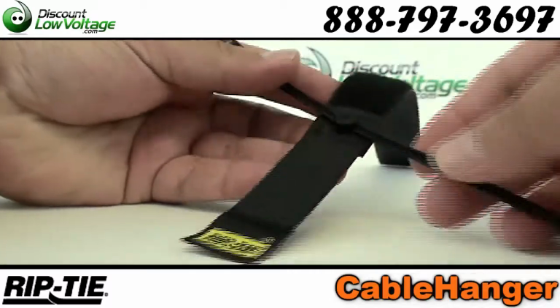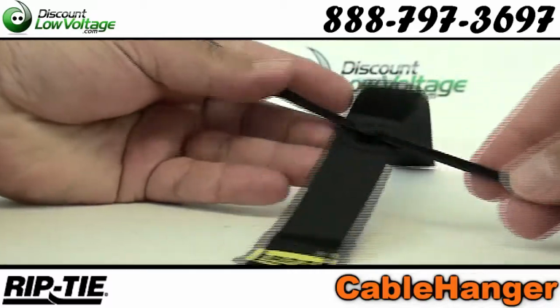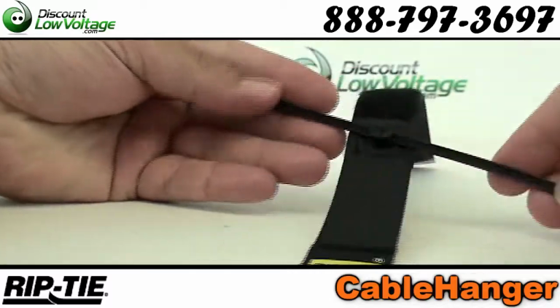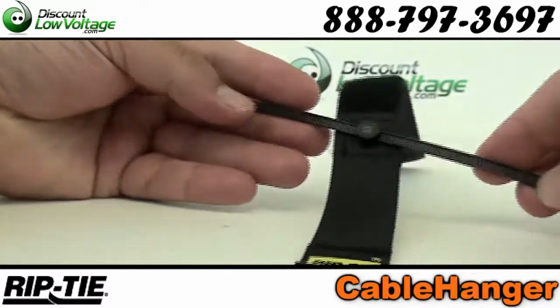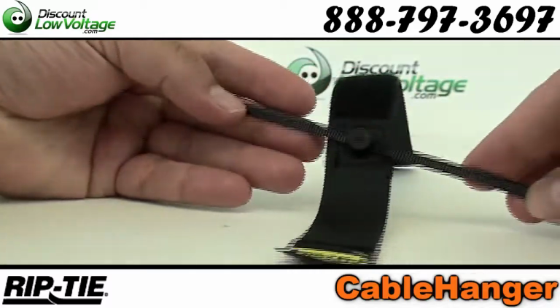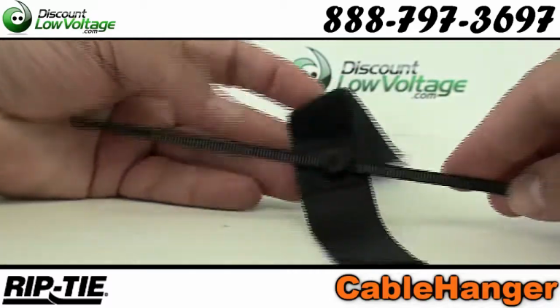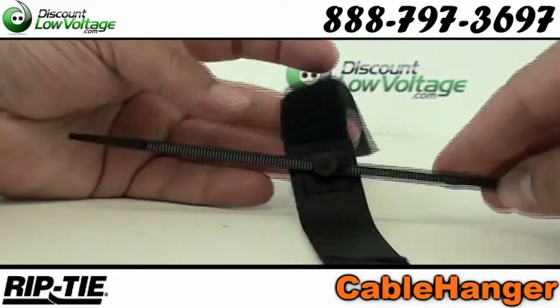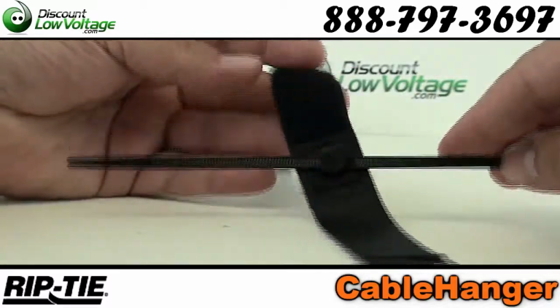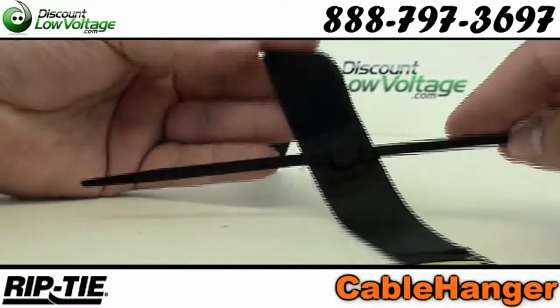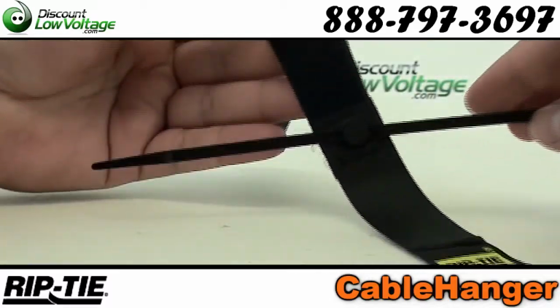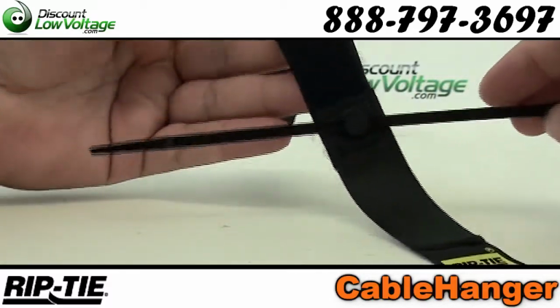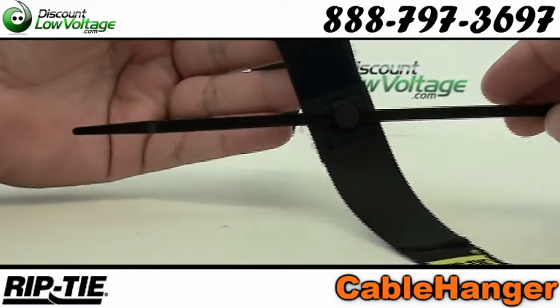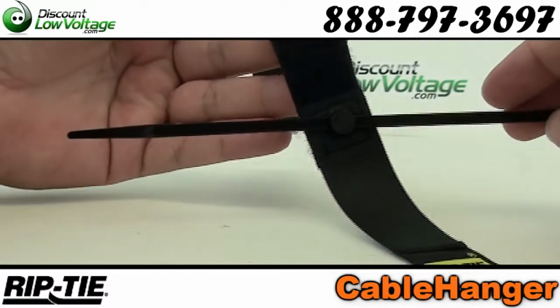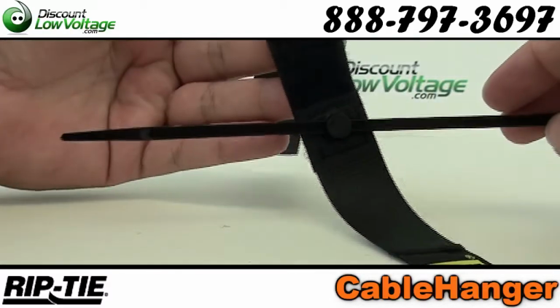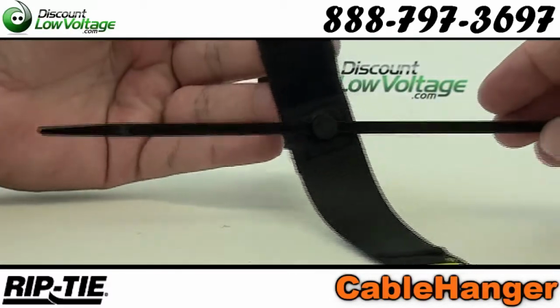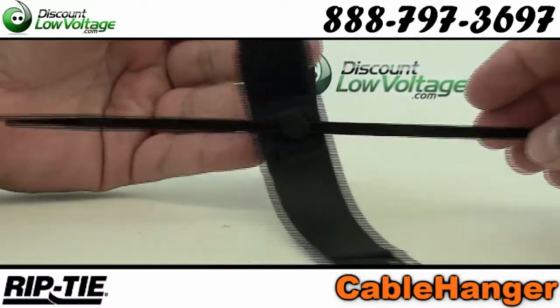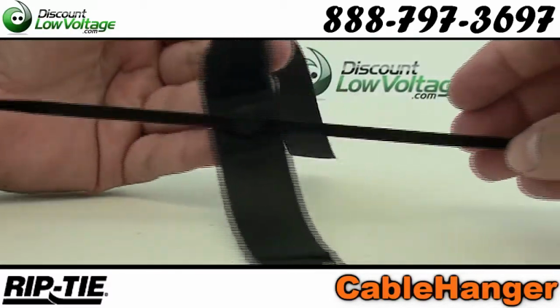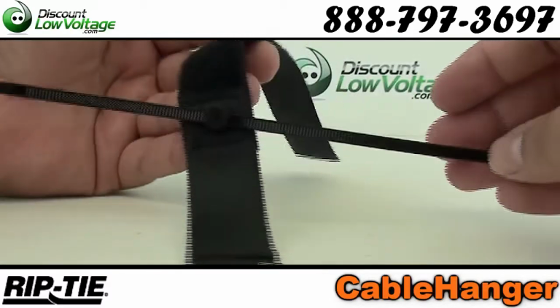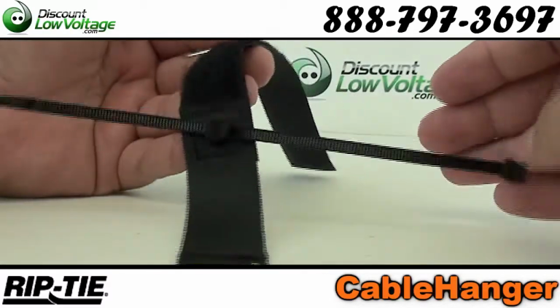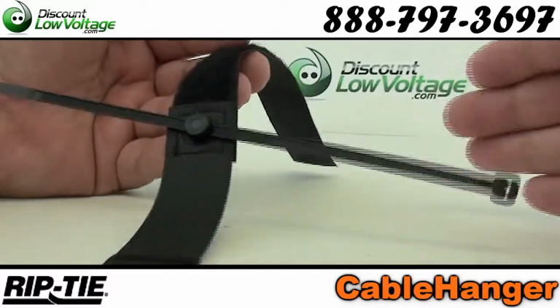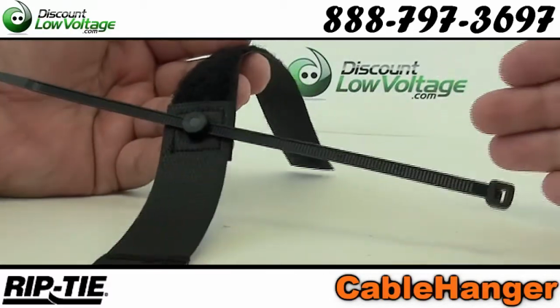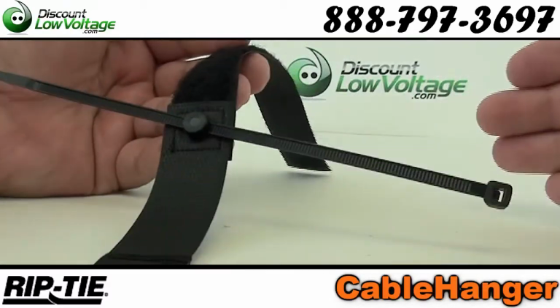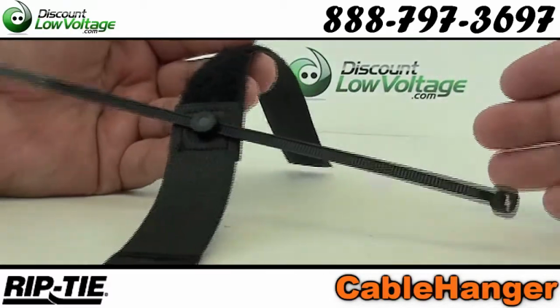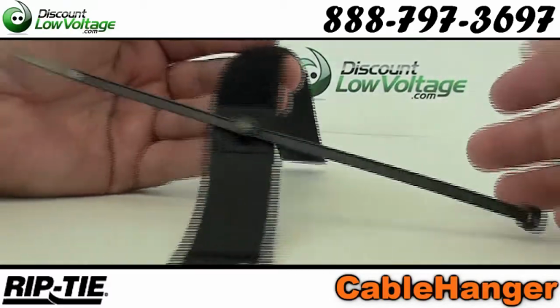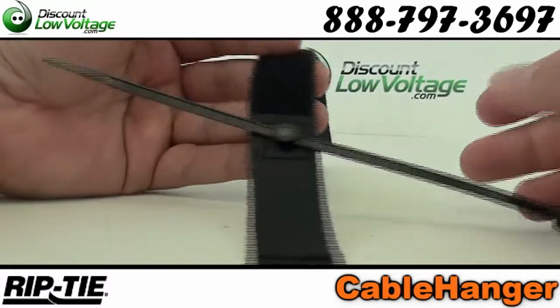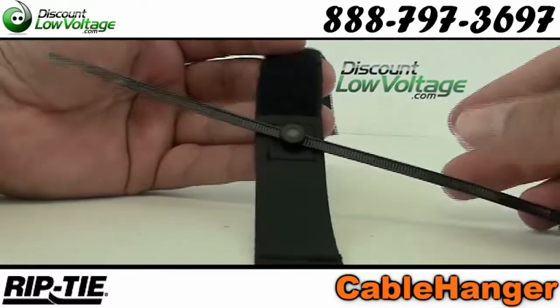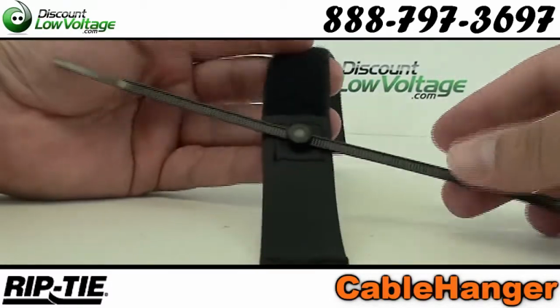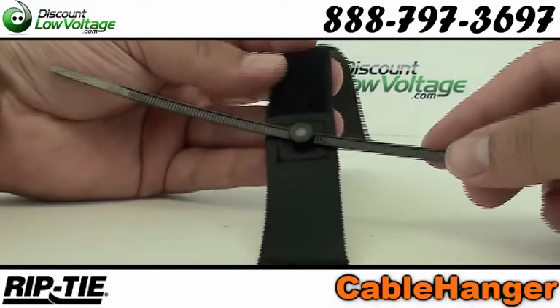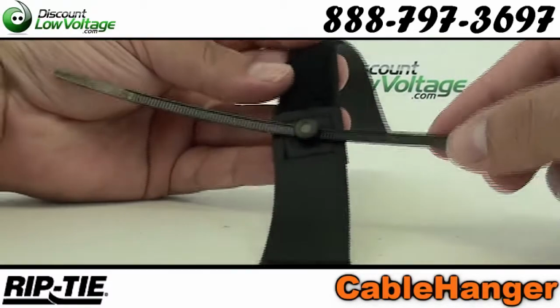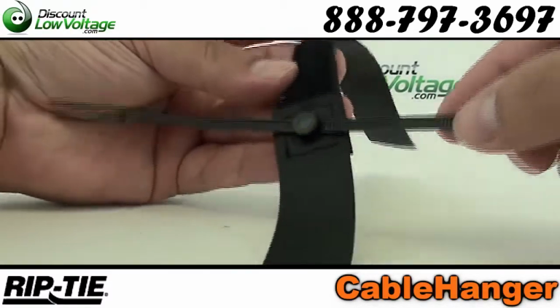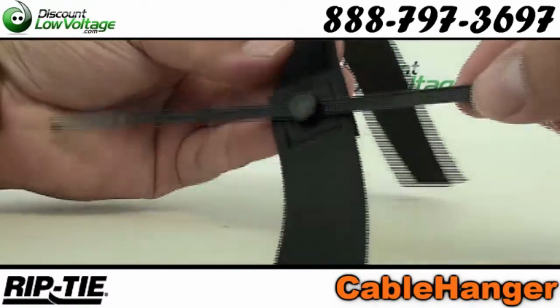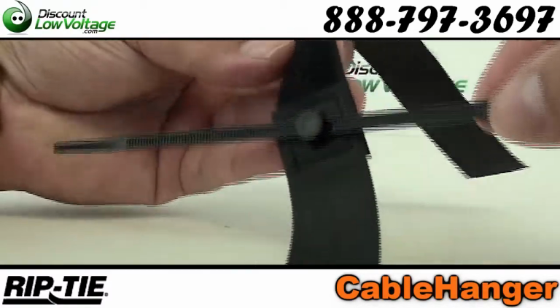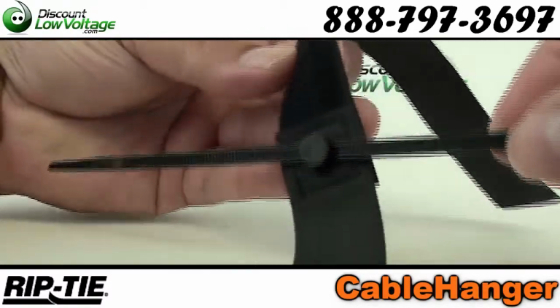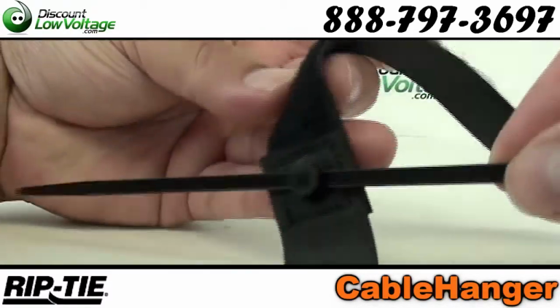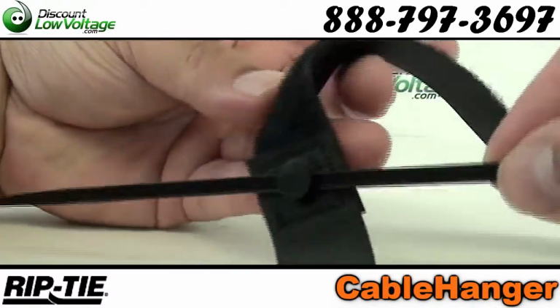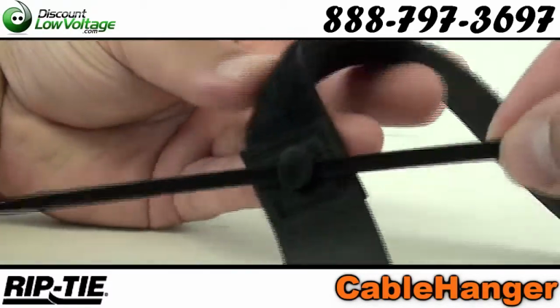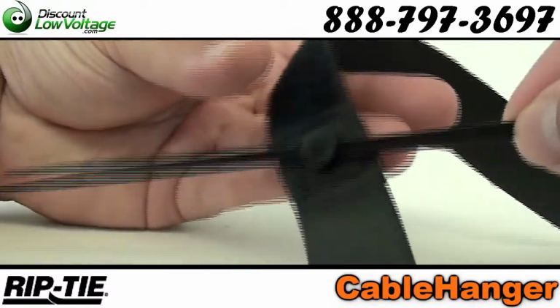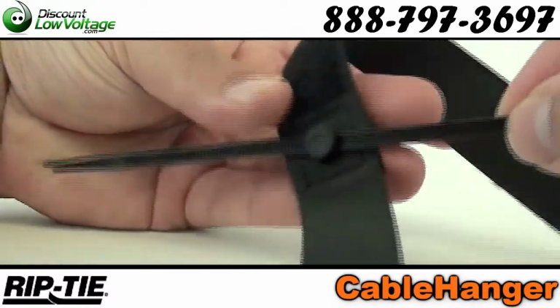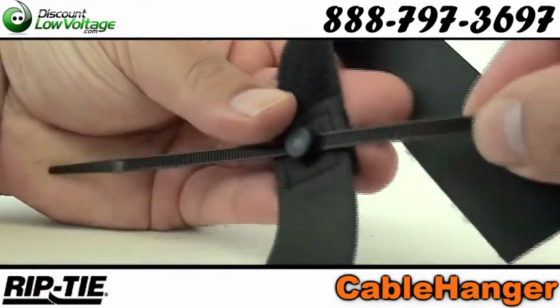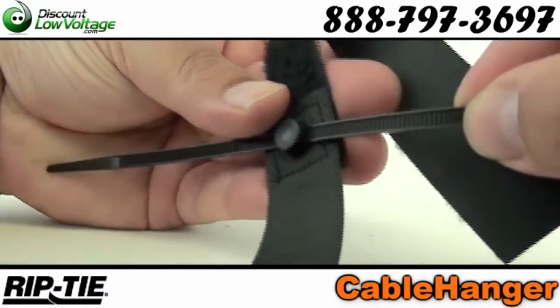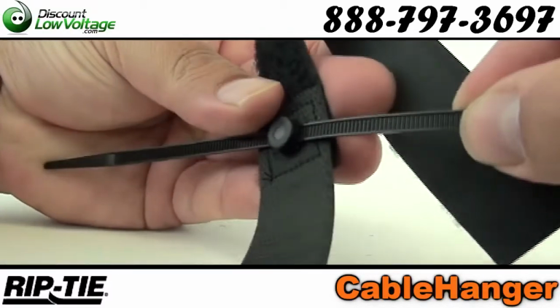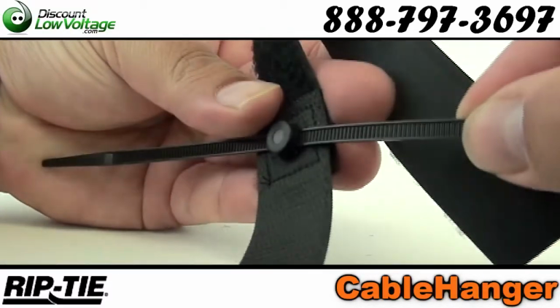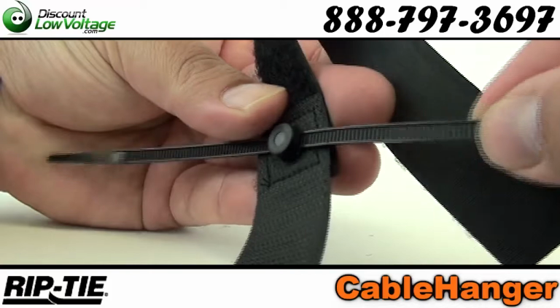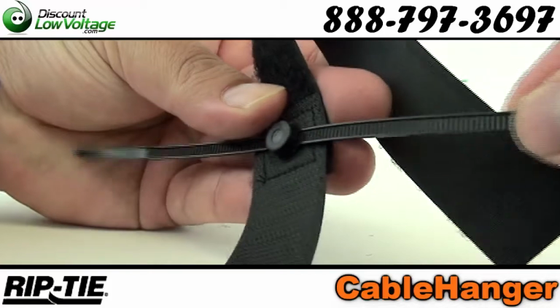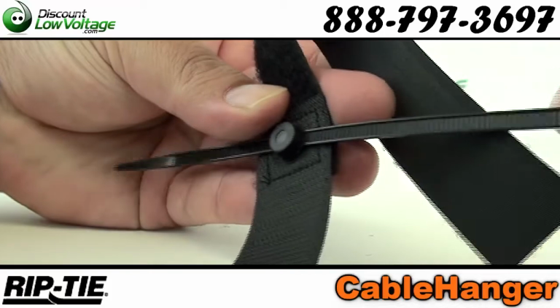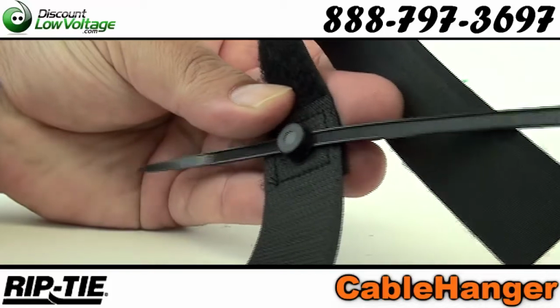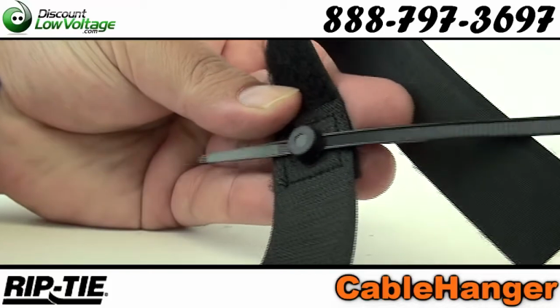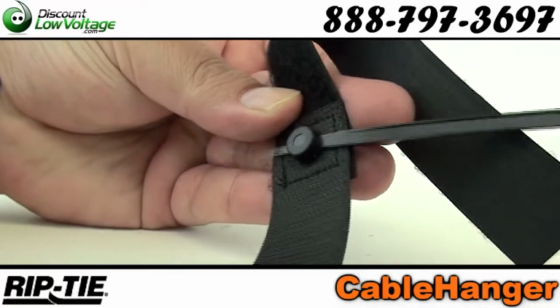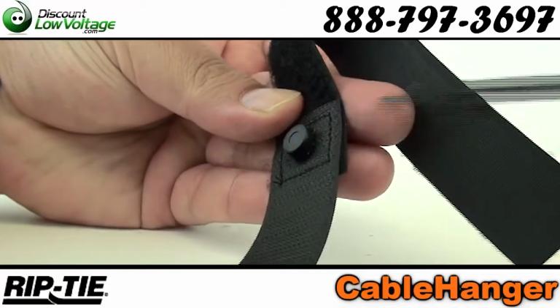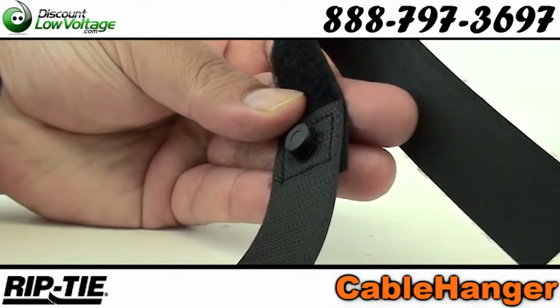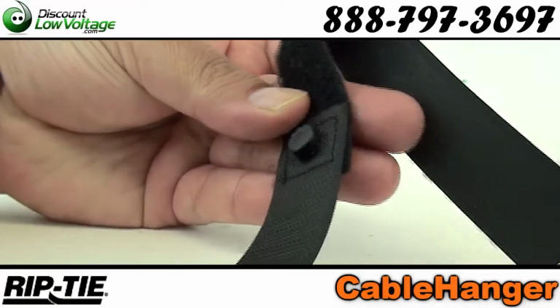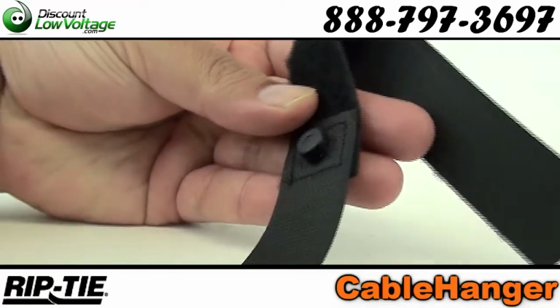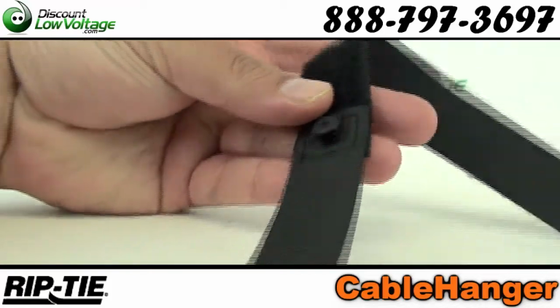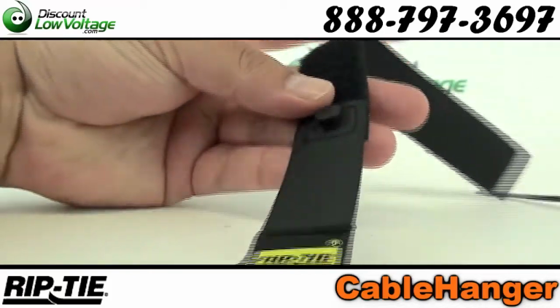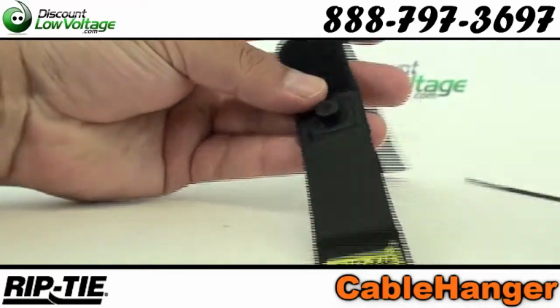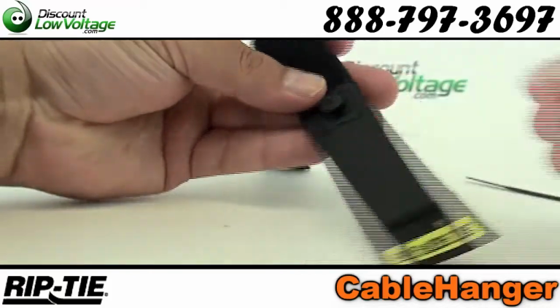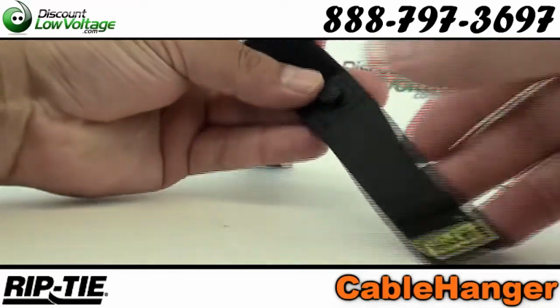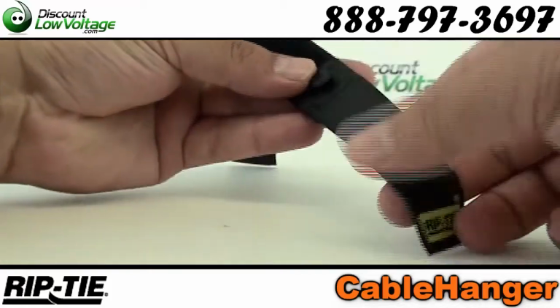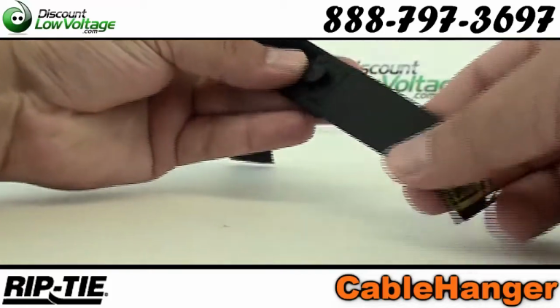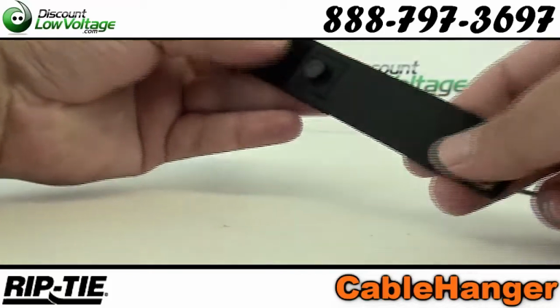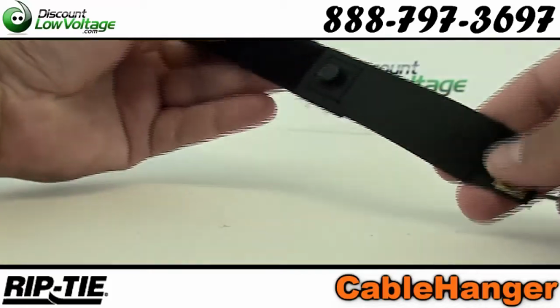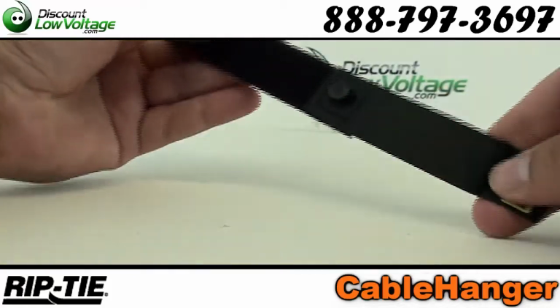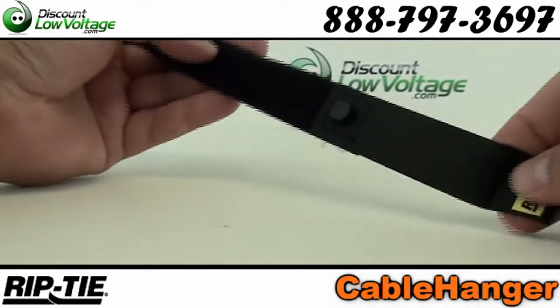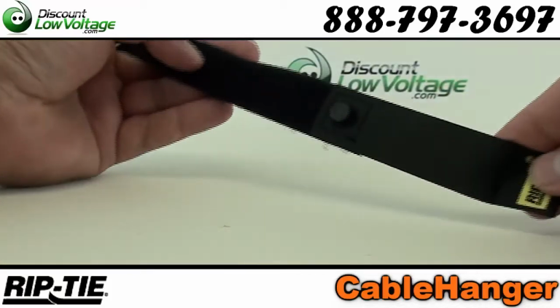Pull the tab to release the cable hanger. Made in the USA. Here's a quick look at how to install.